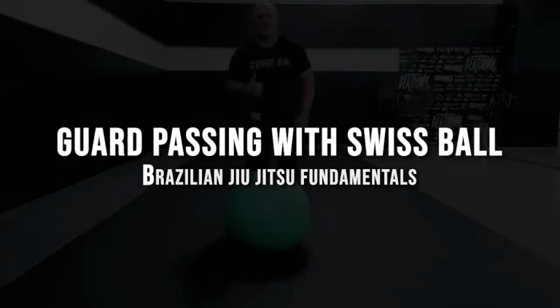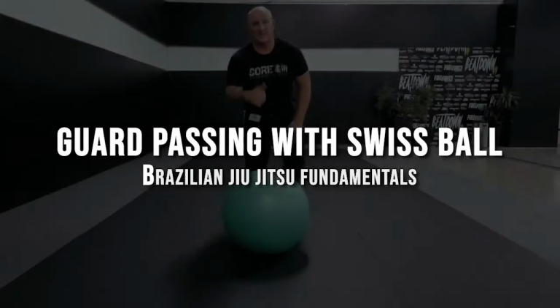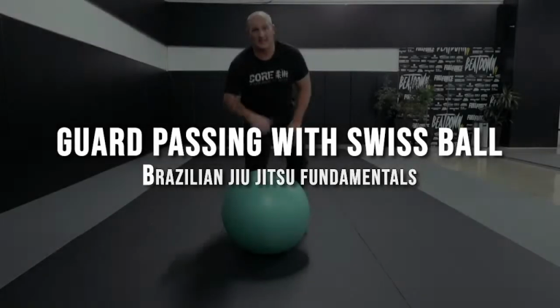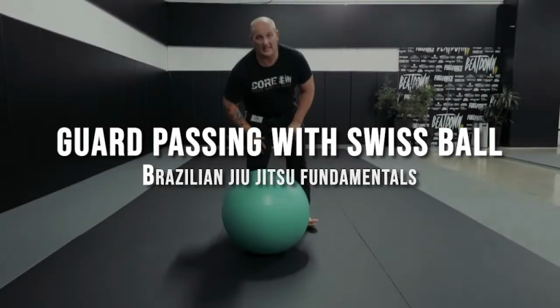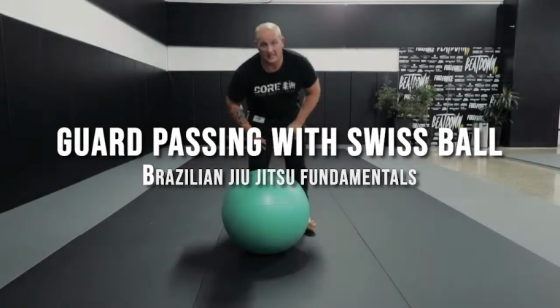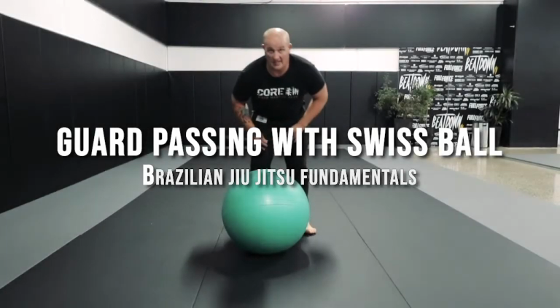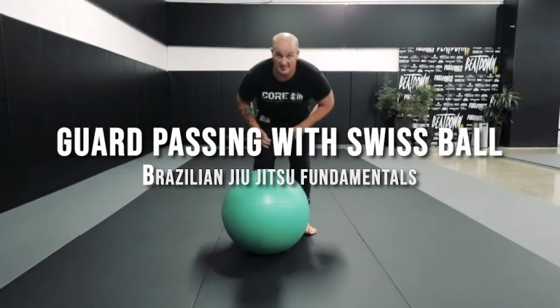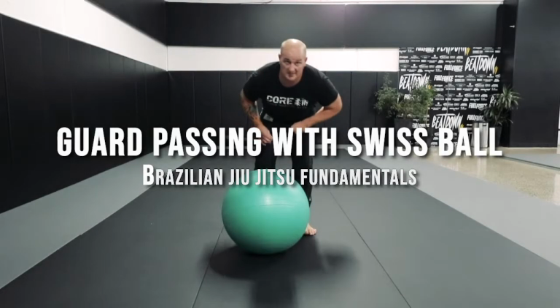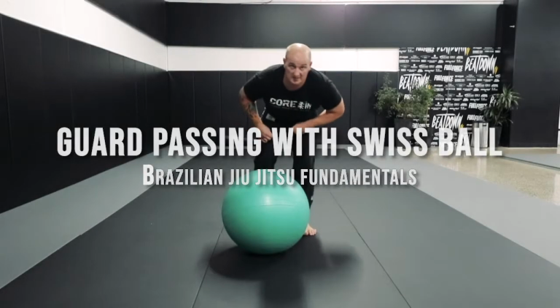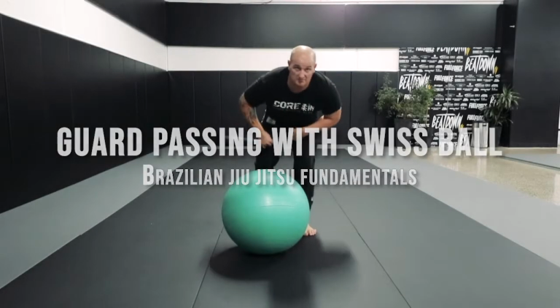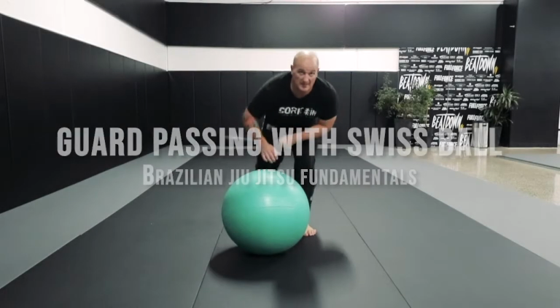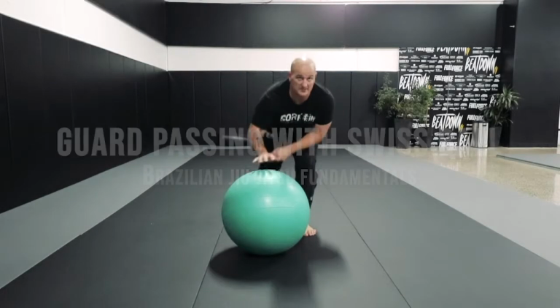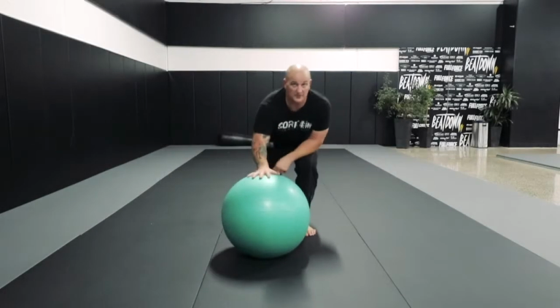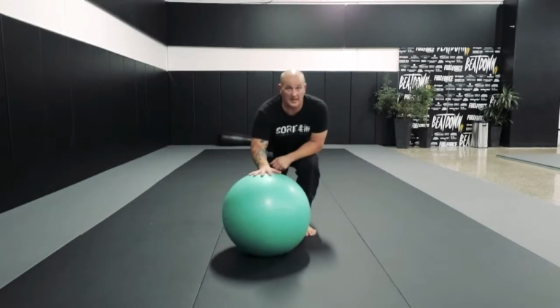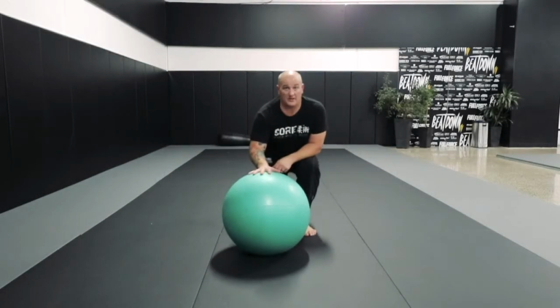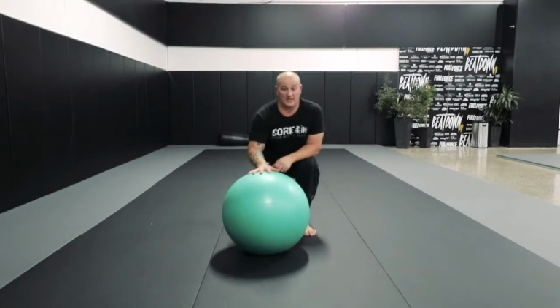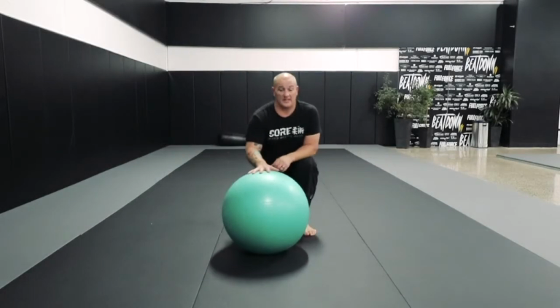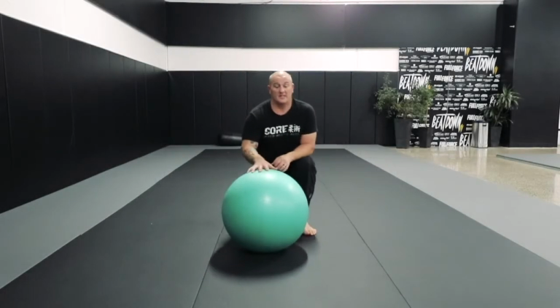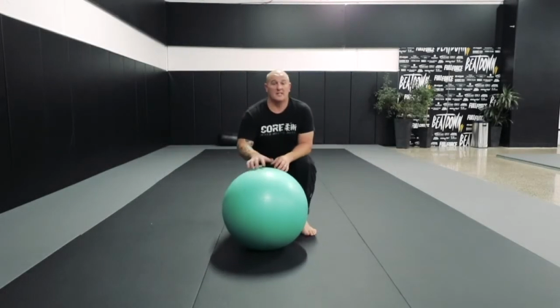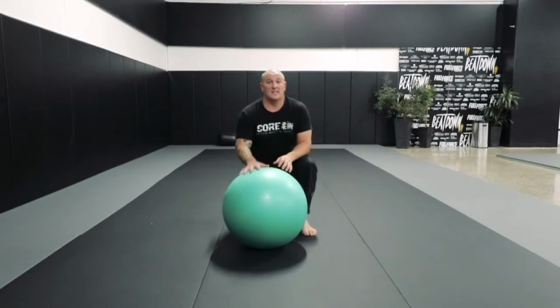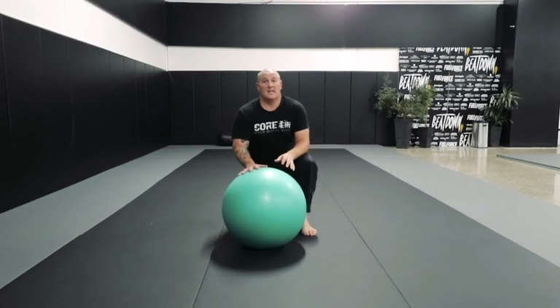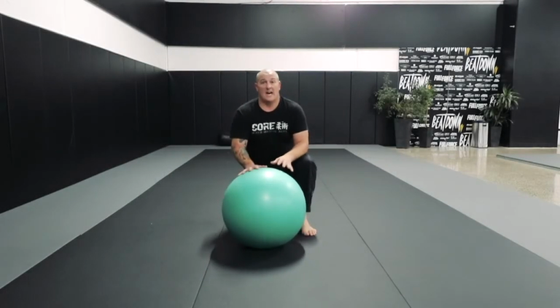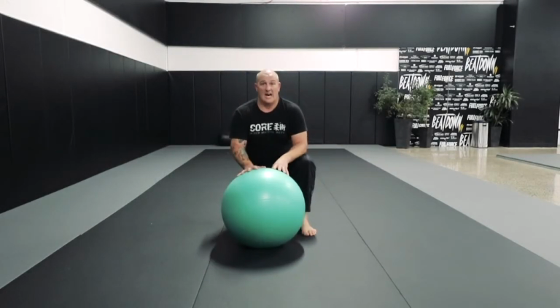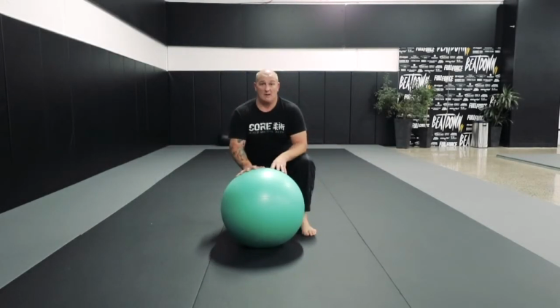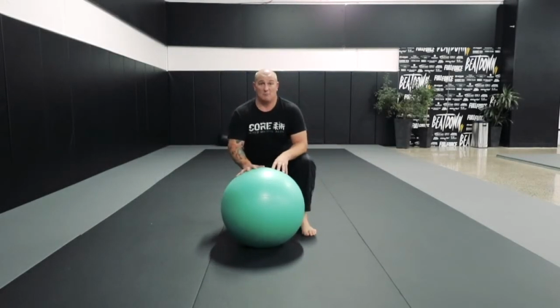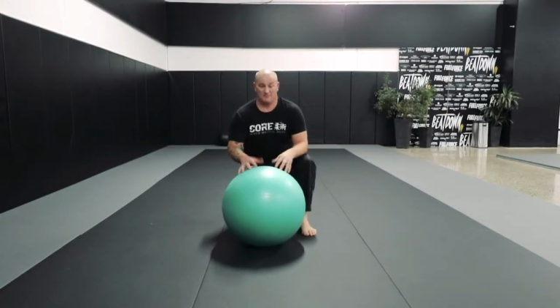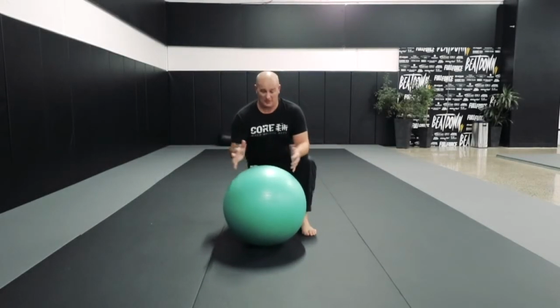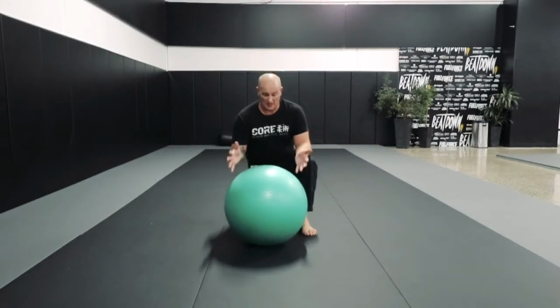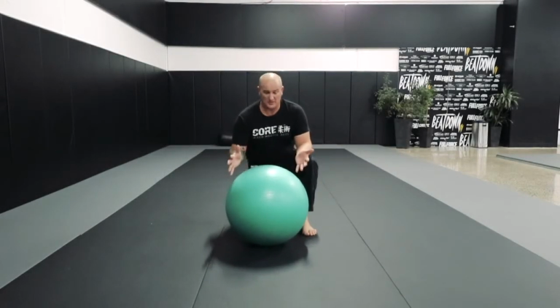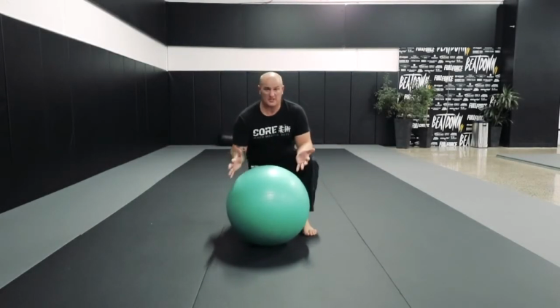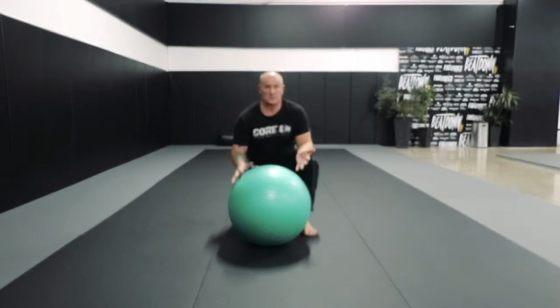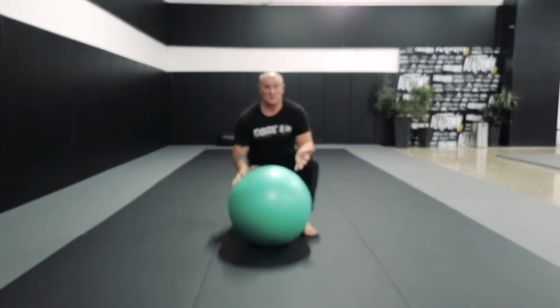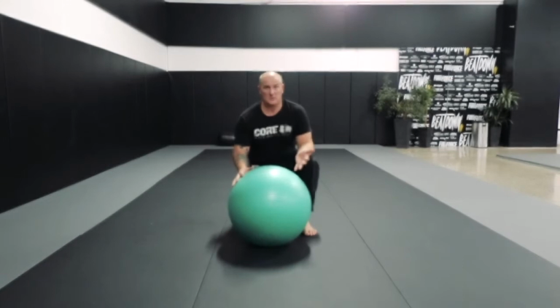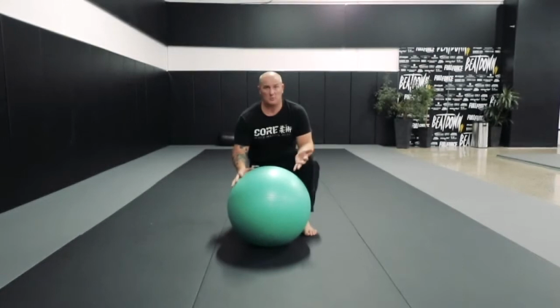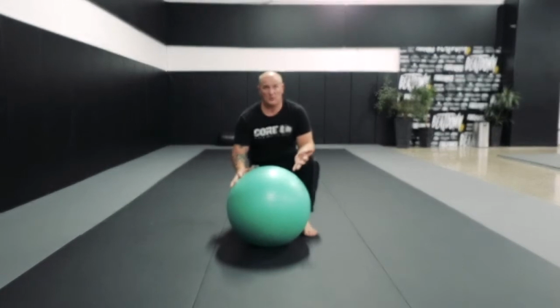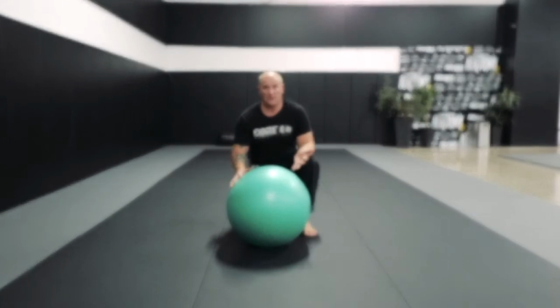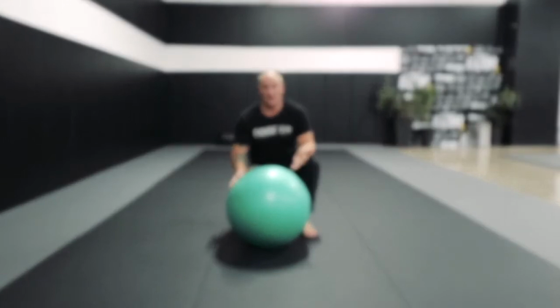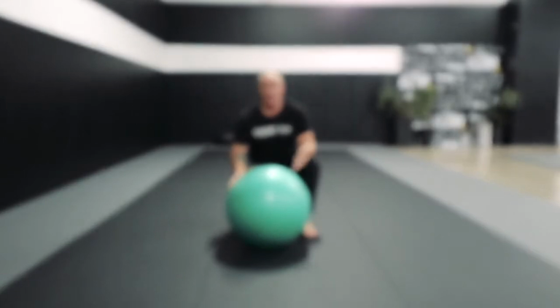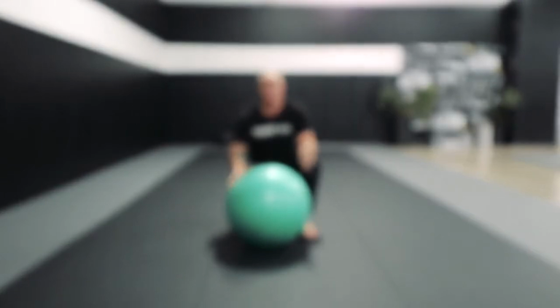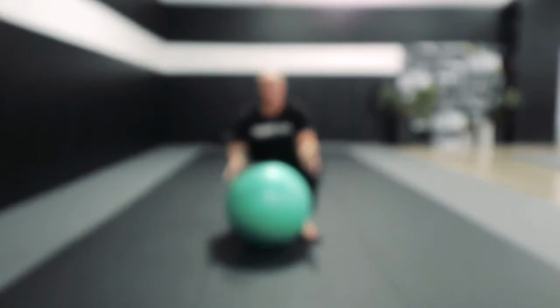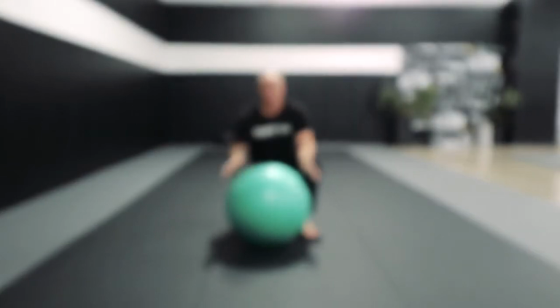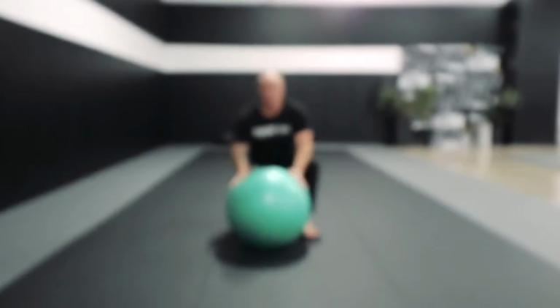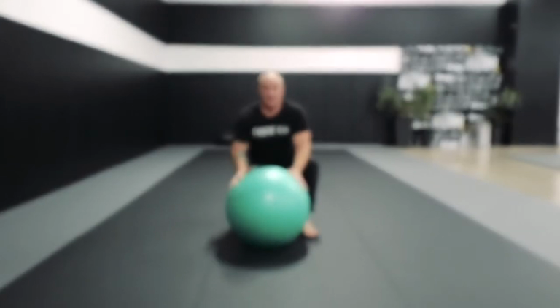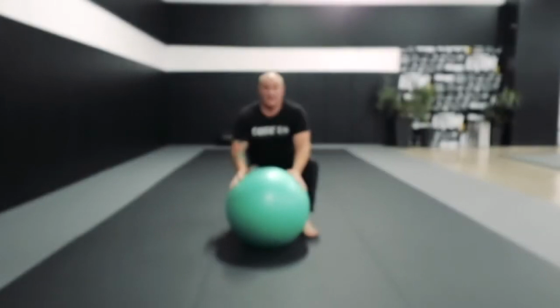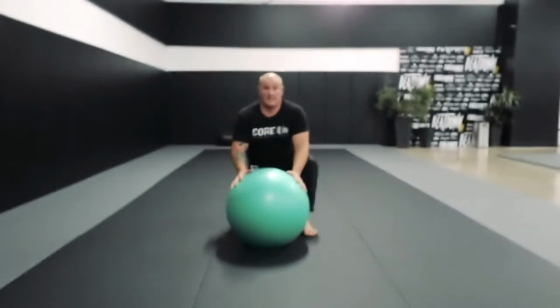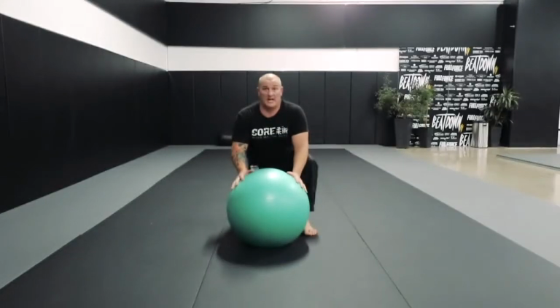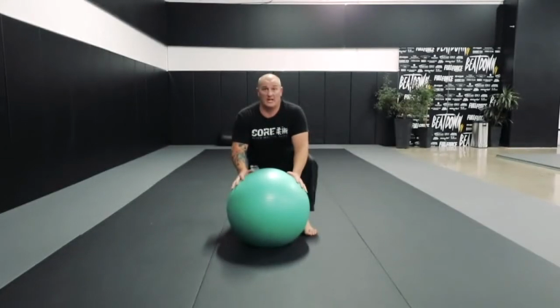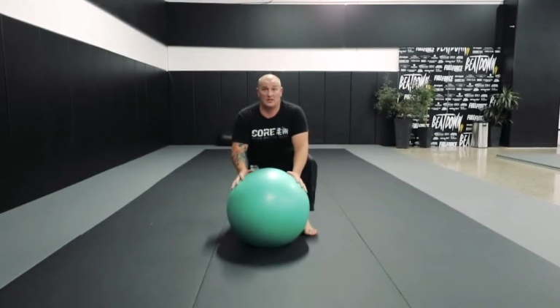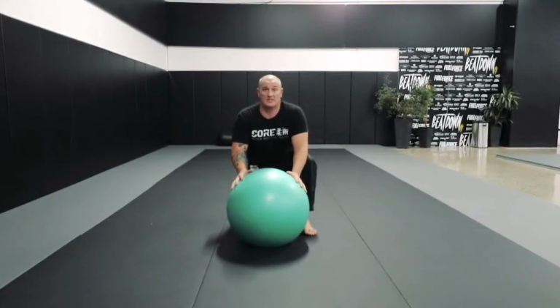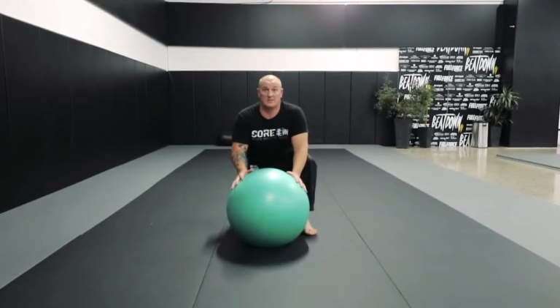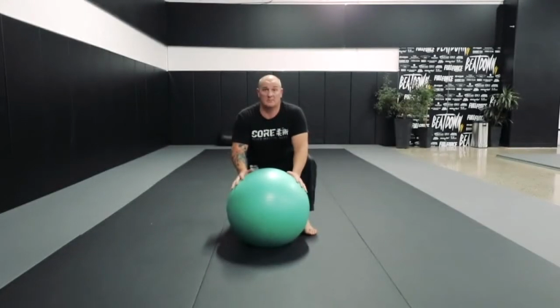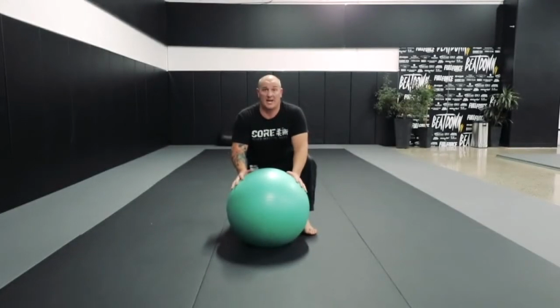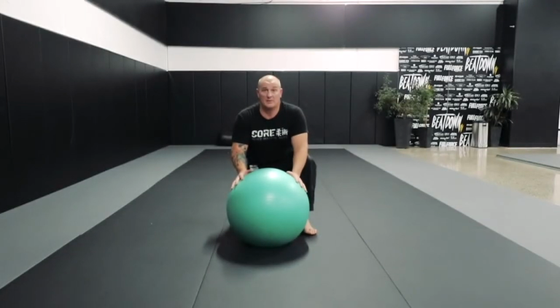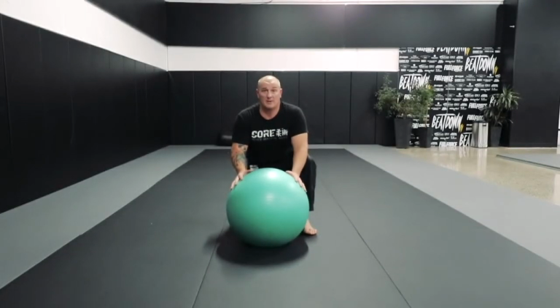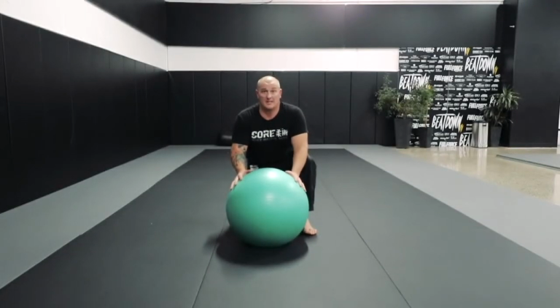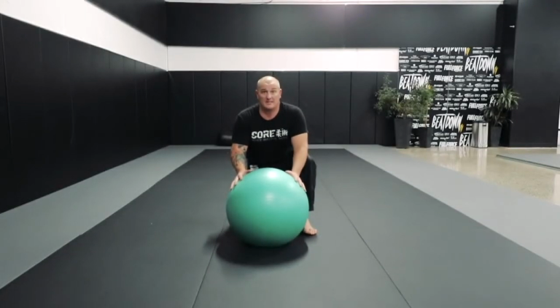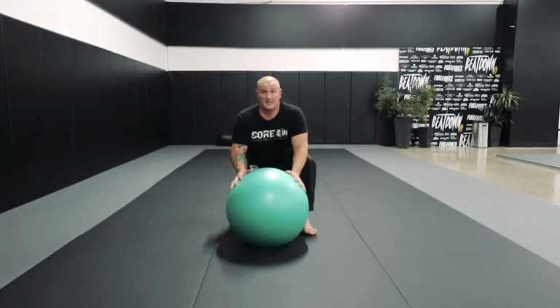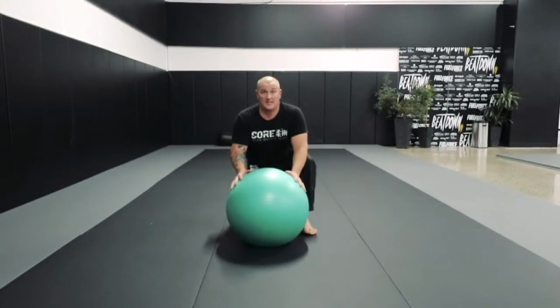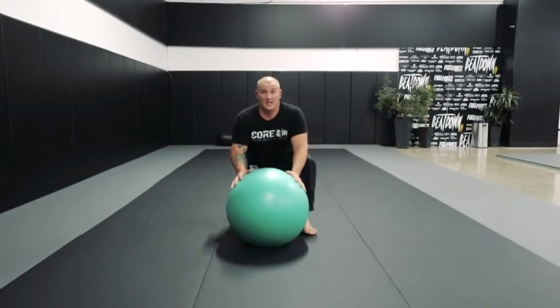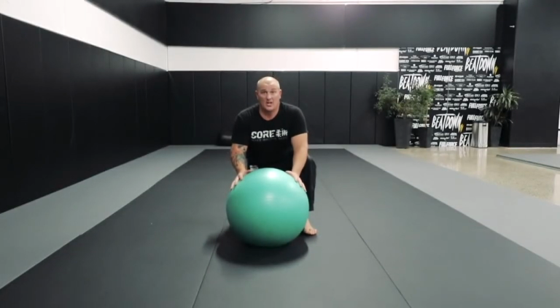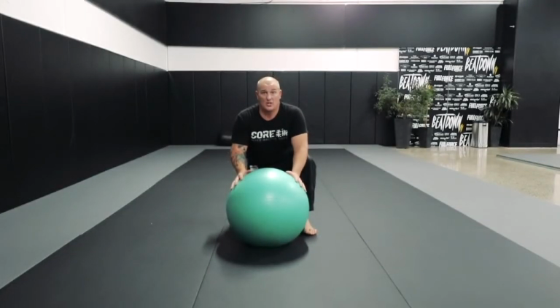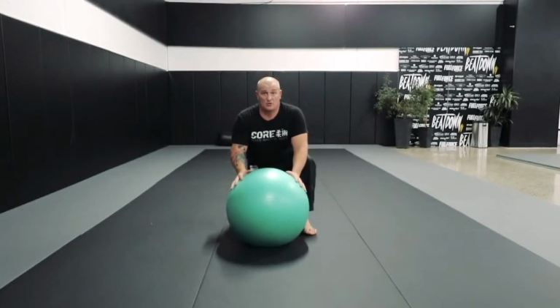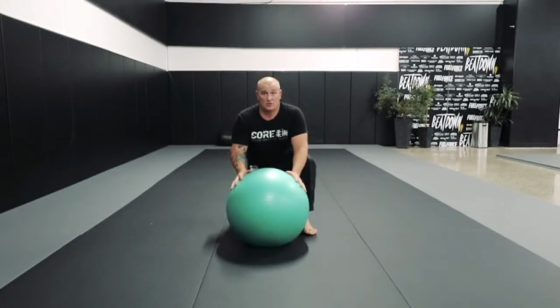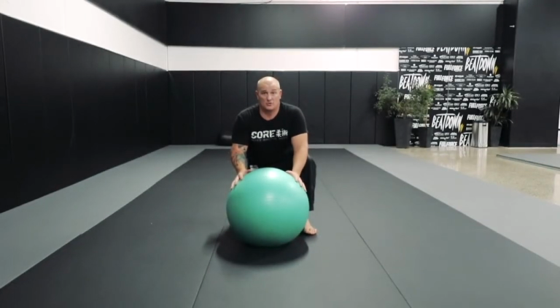Hey guys, Matua Kau here. If you guys got a Swiss ball at home, we can look at some guard passing drills.